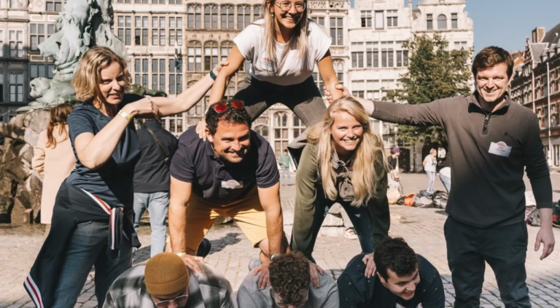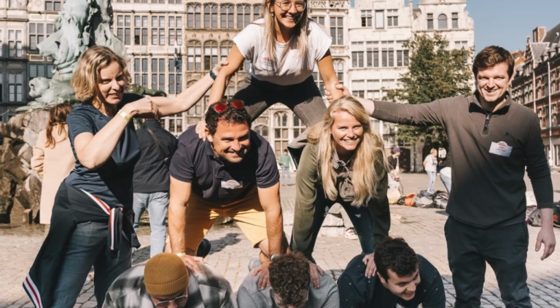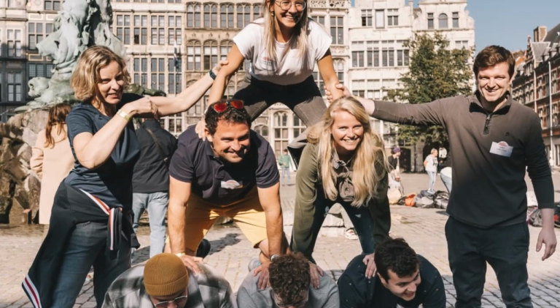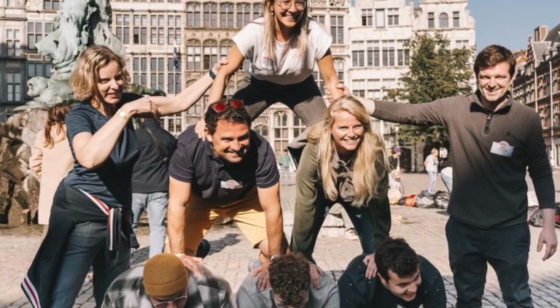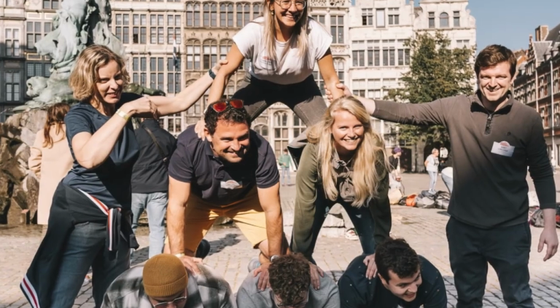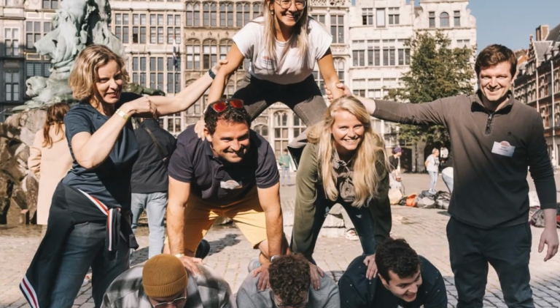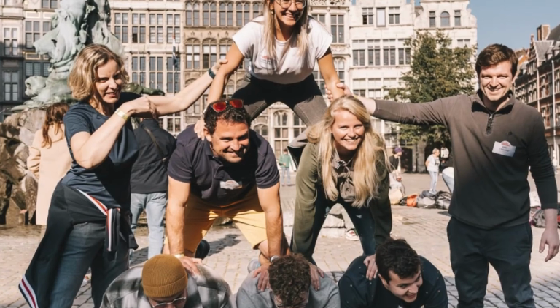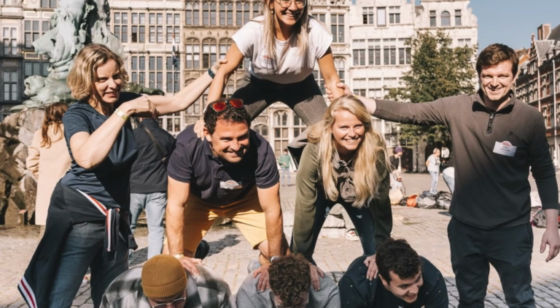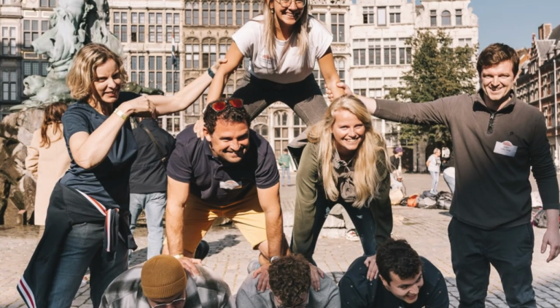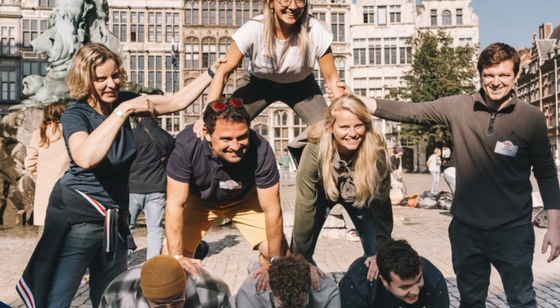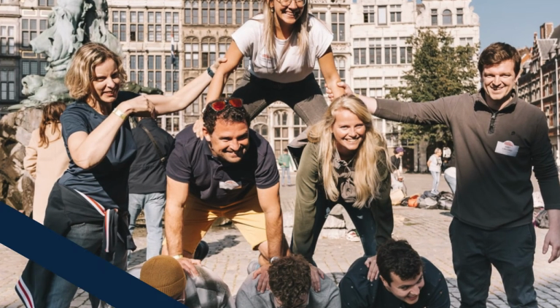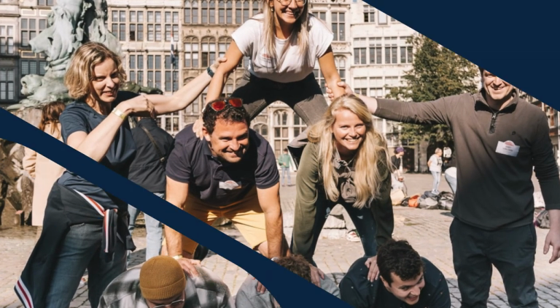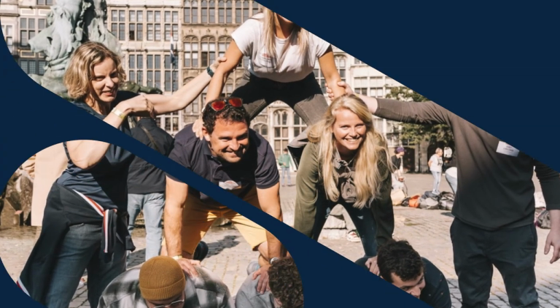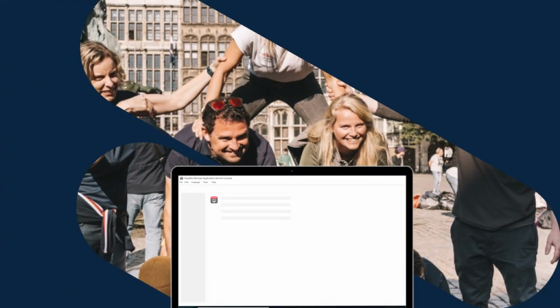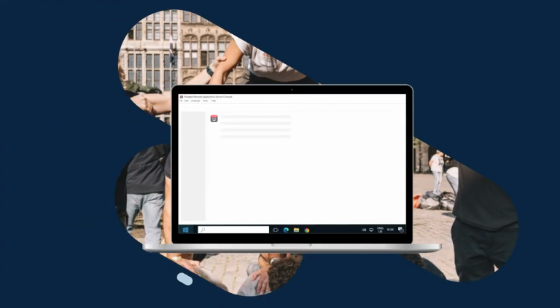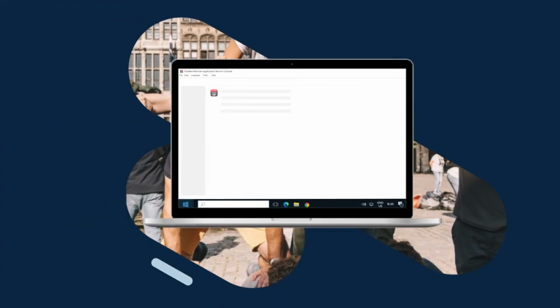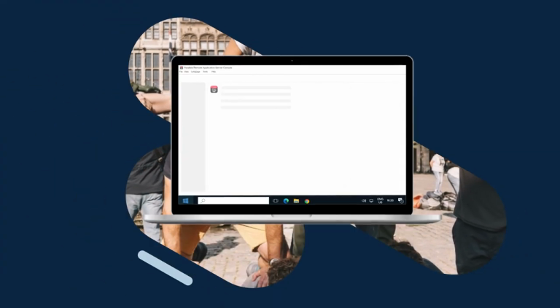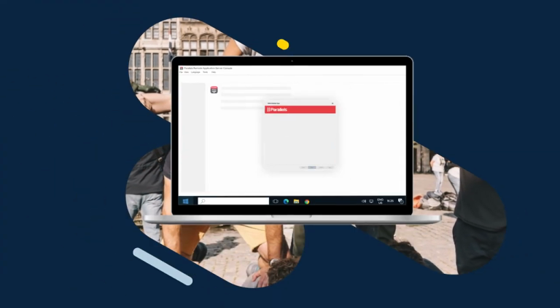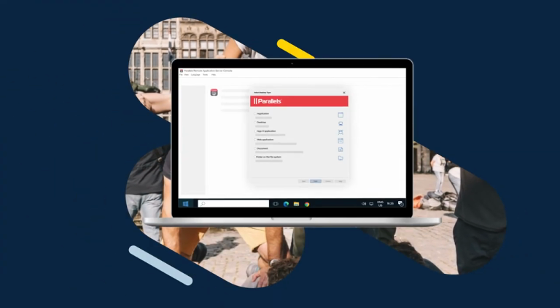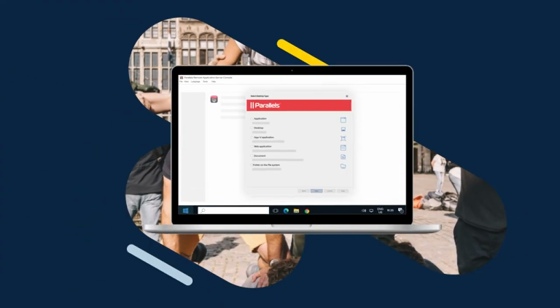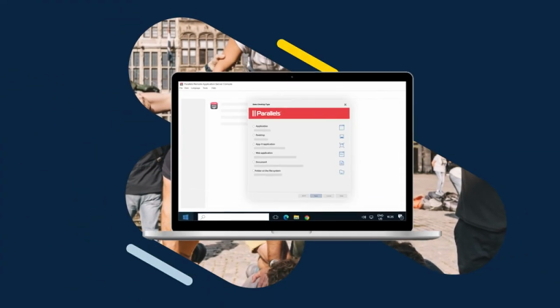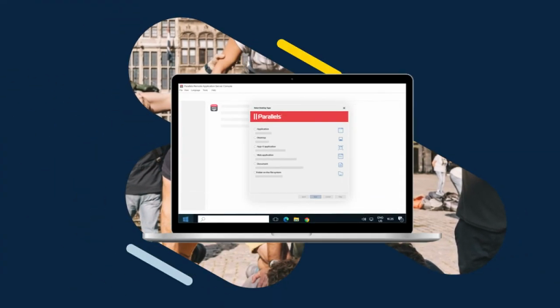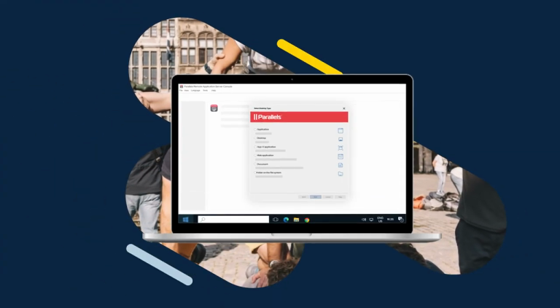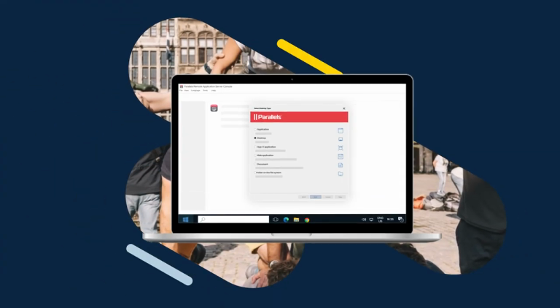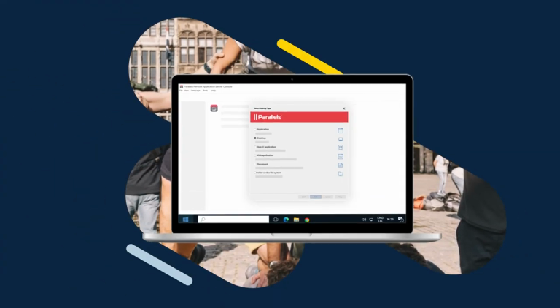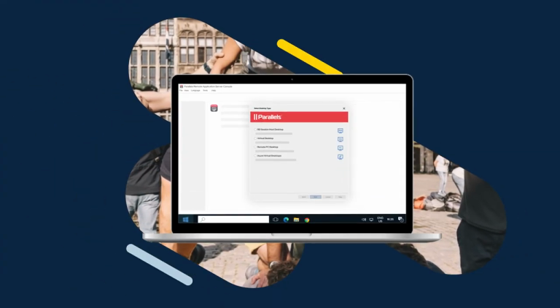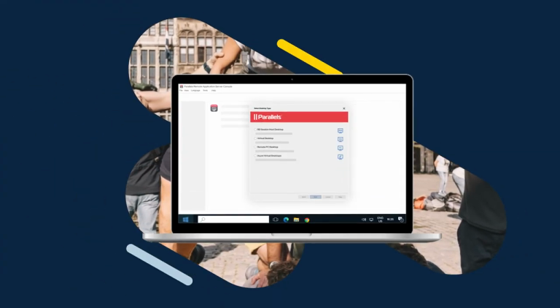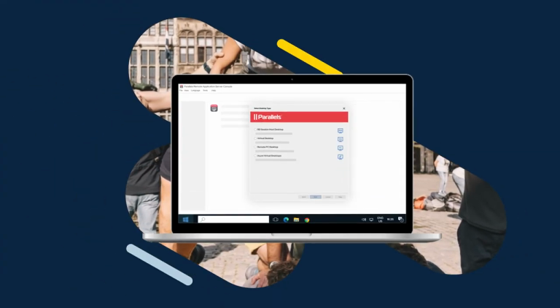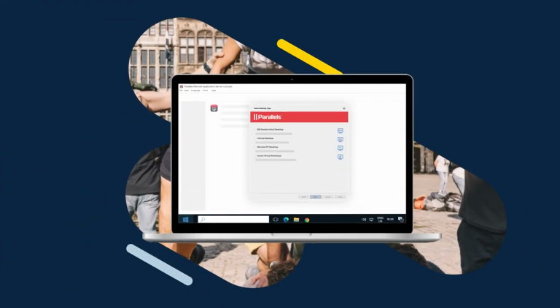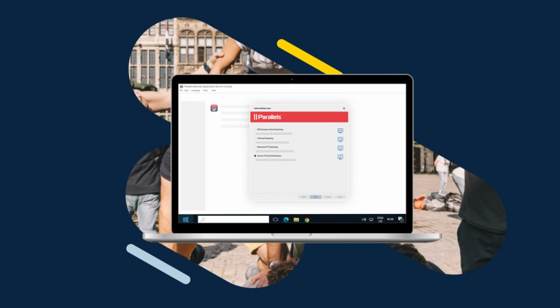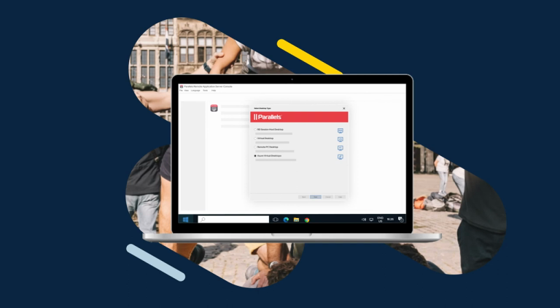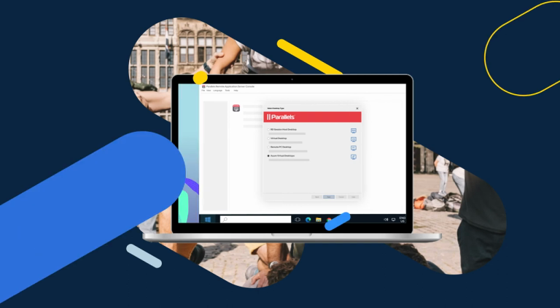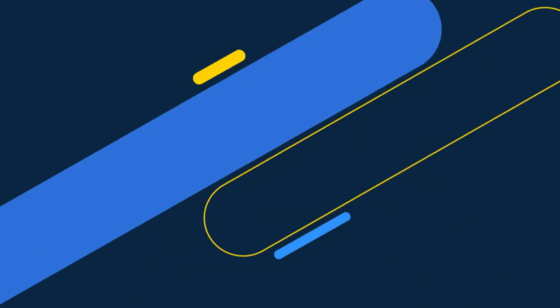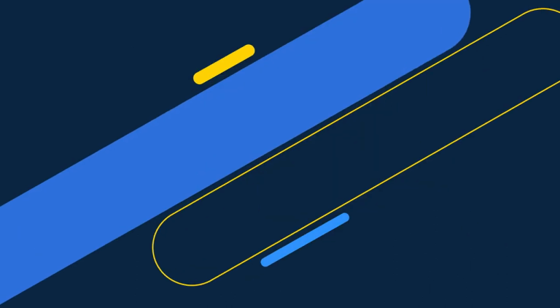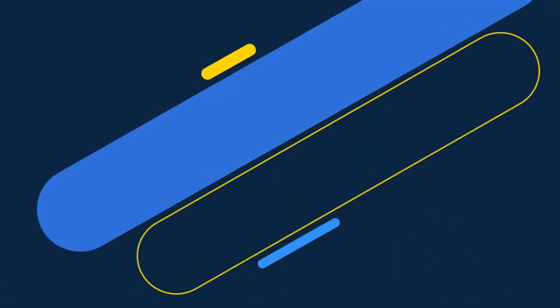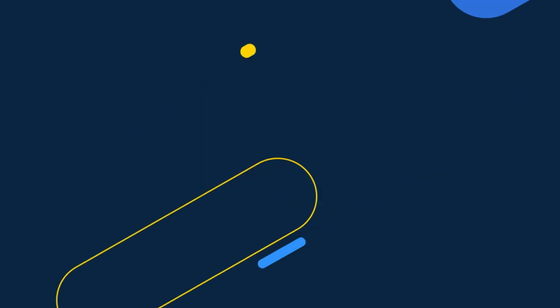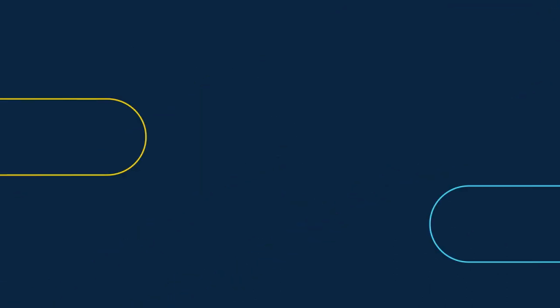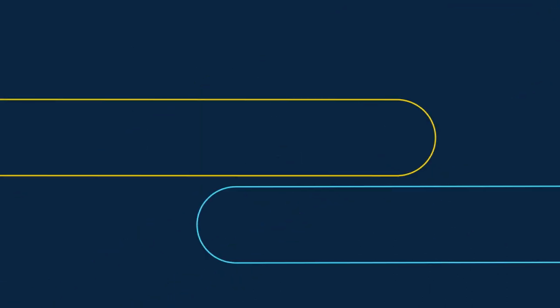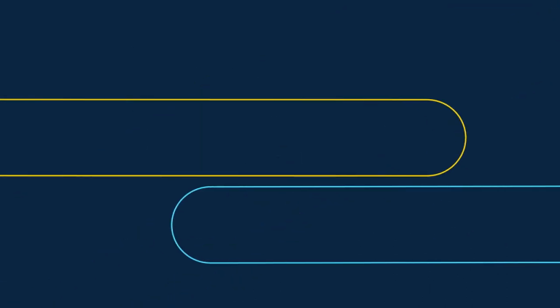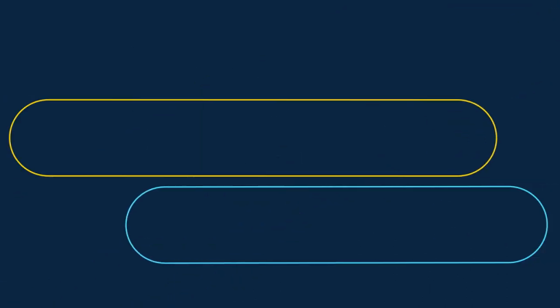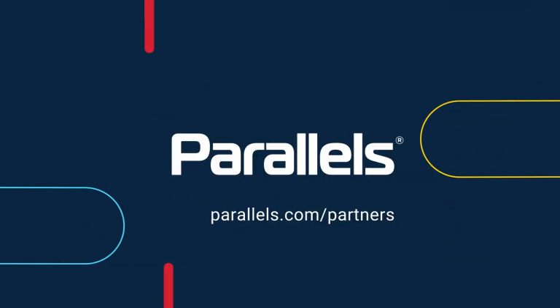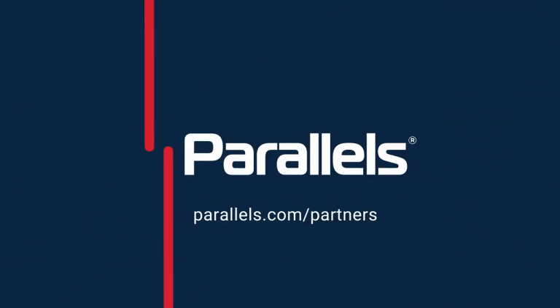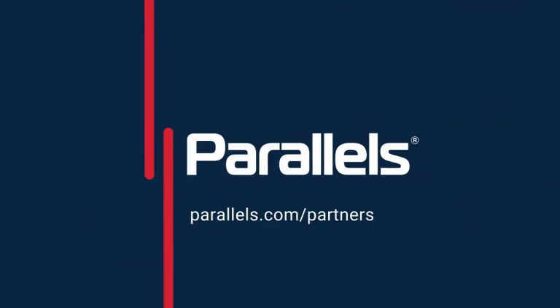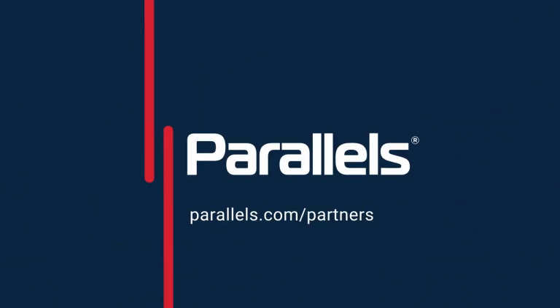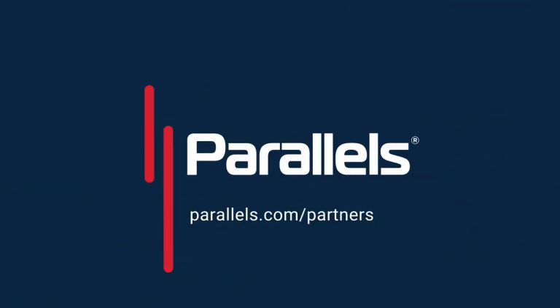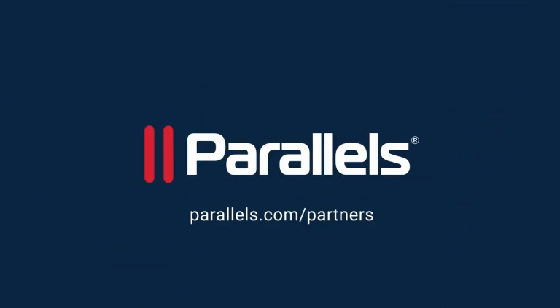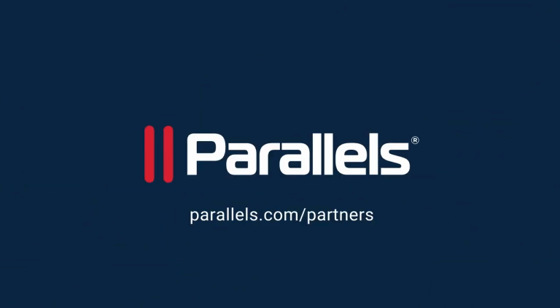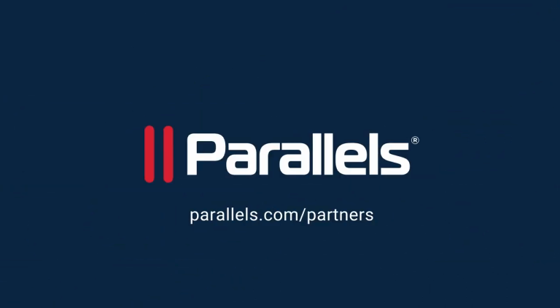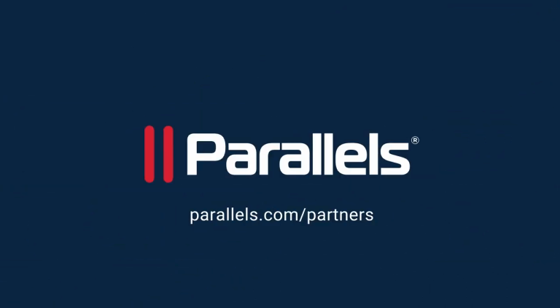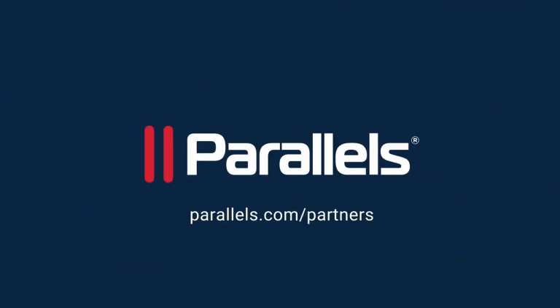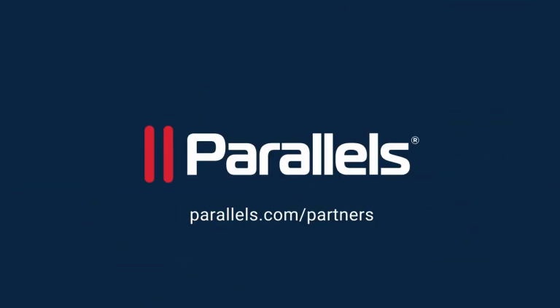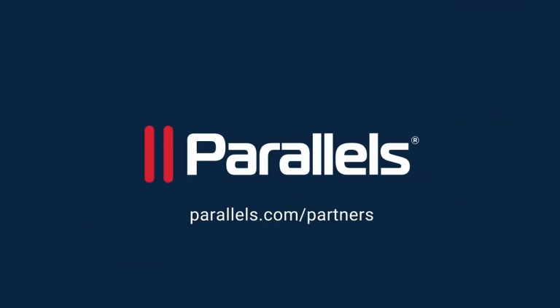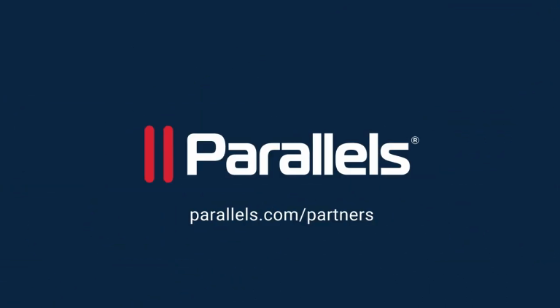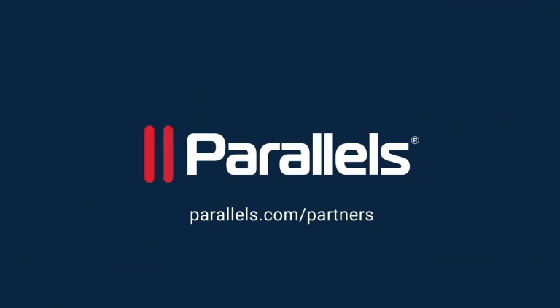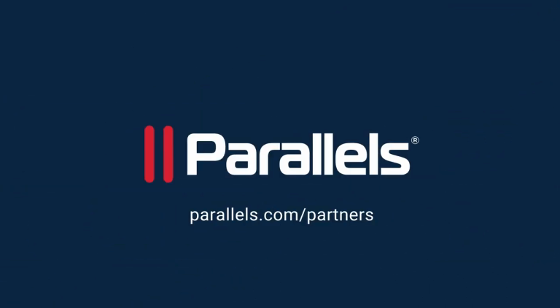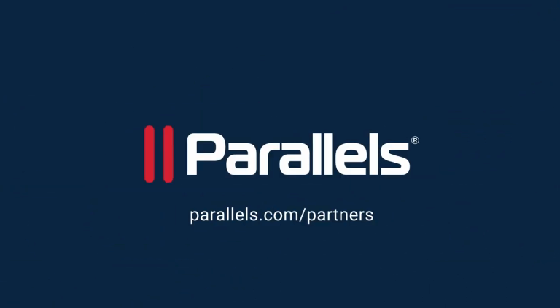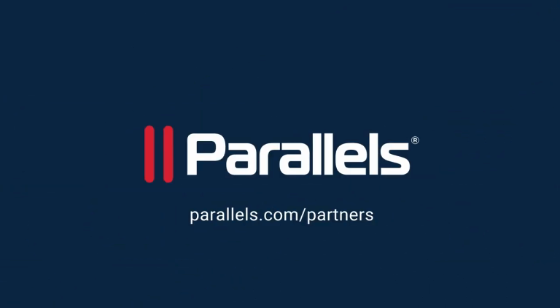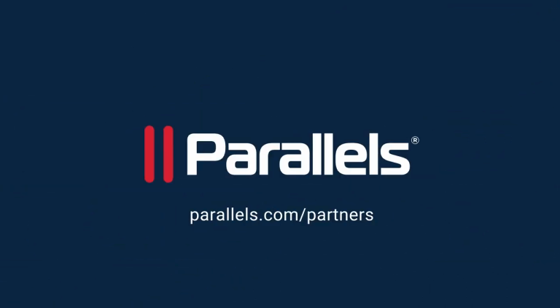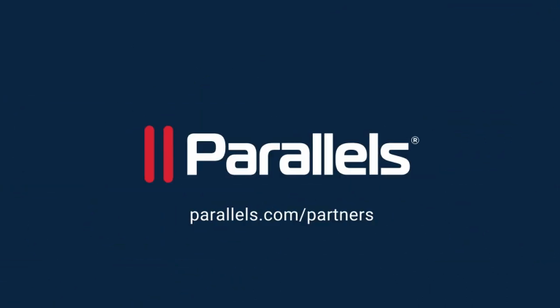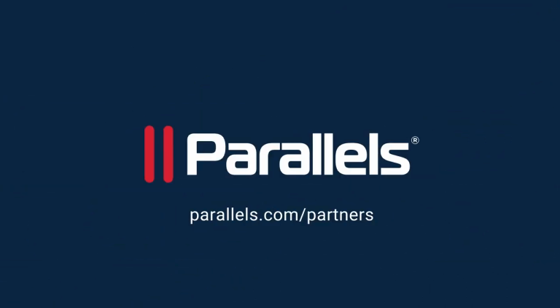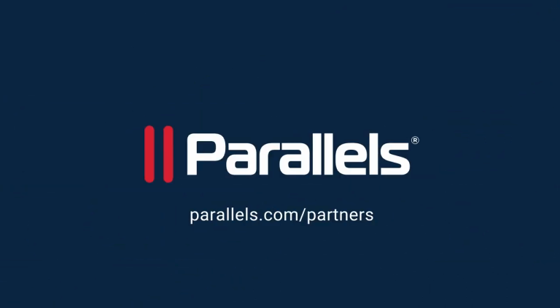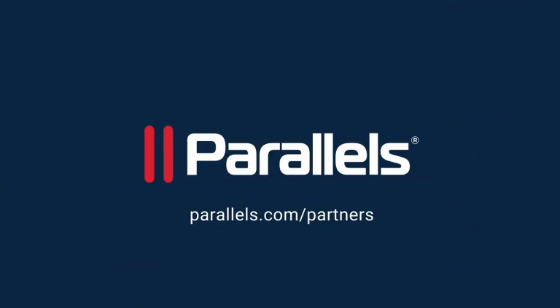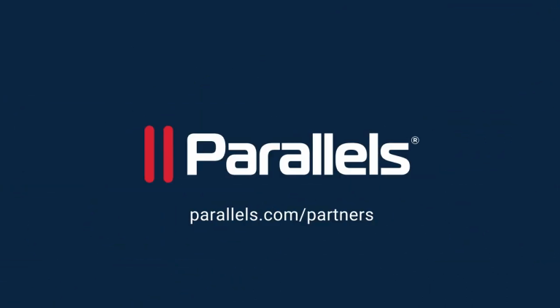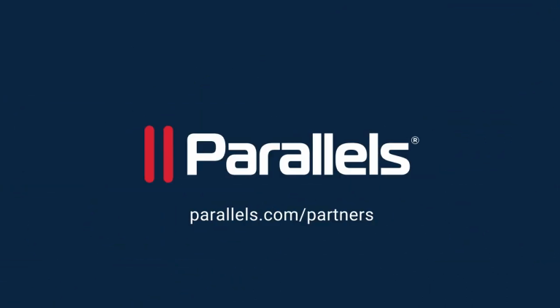Discover what Parallels RAS can do for your organization. Visit Parallels.com/partners to learn more.